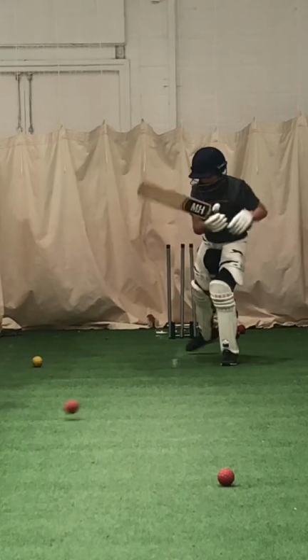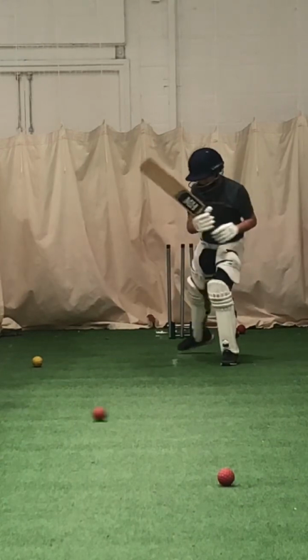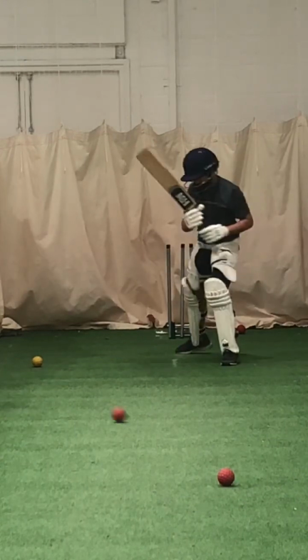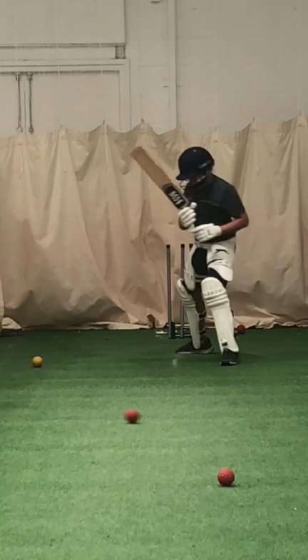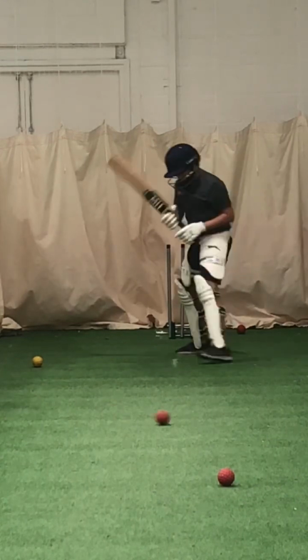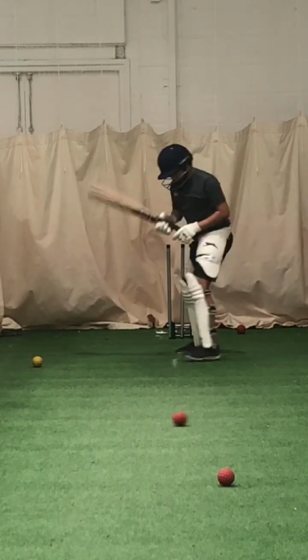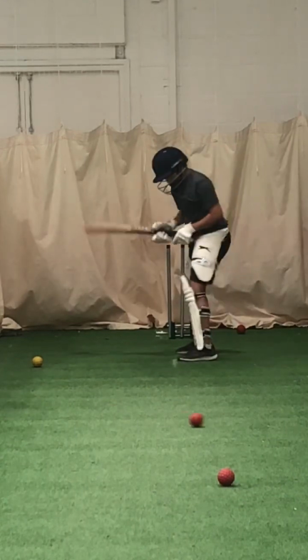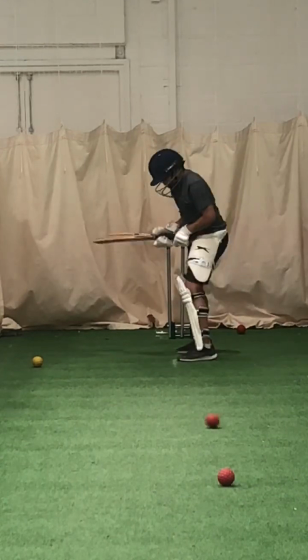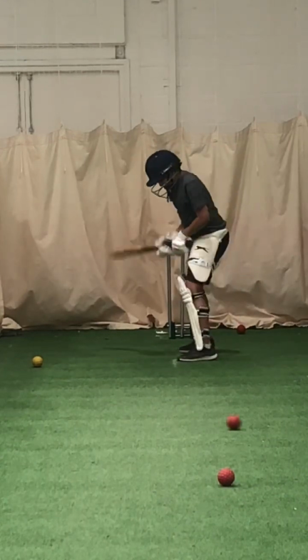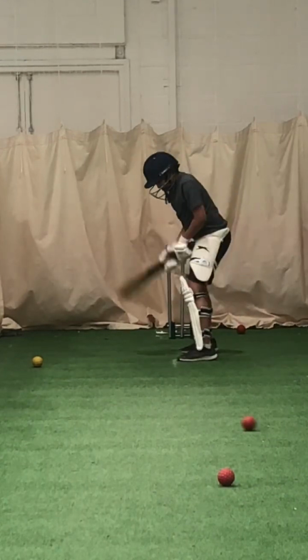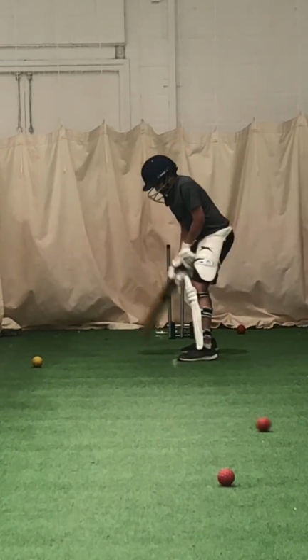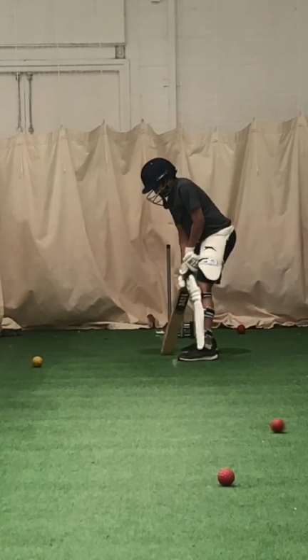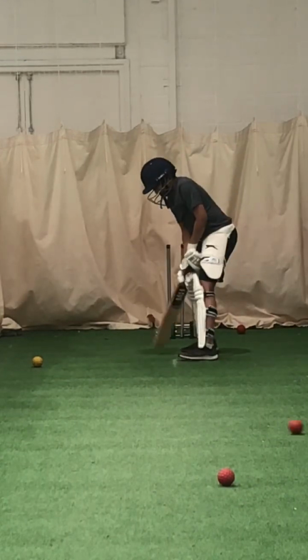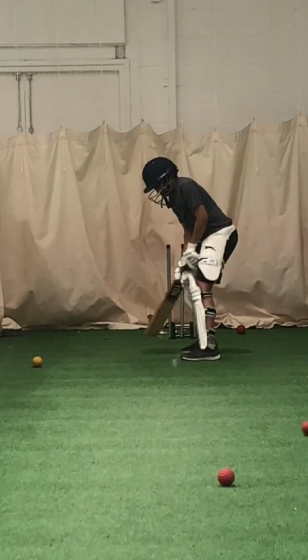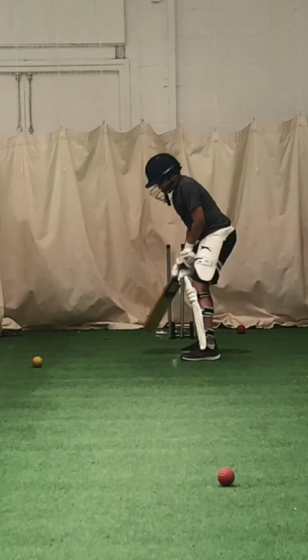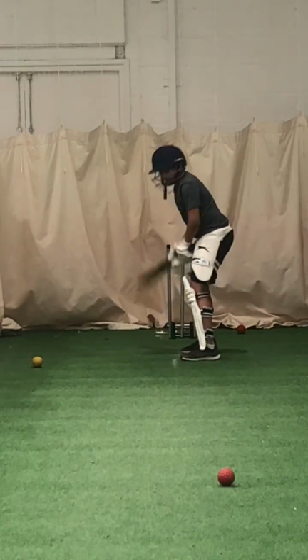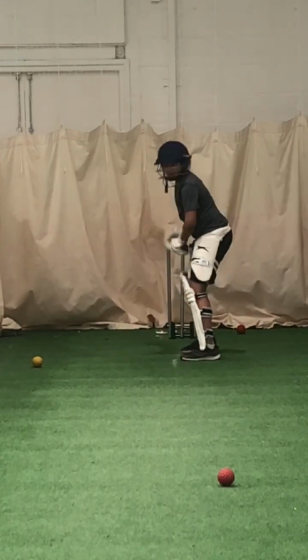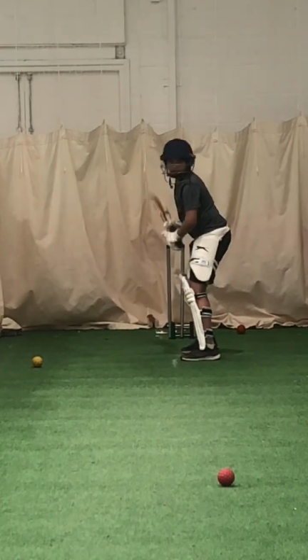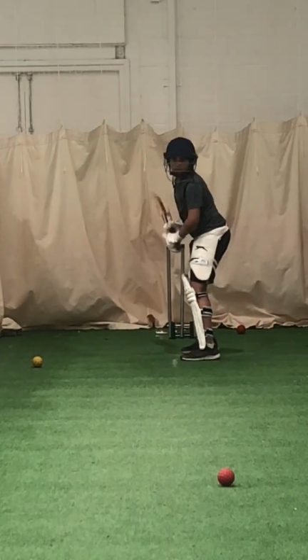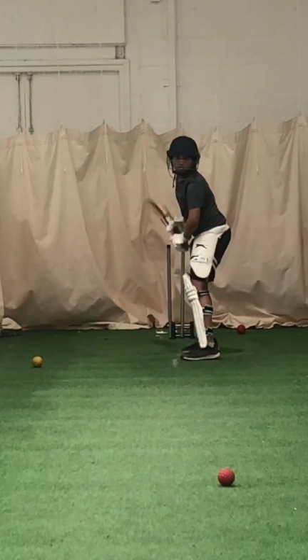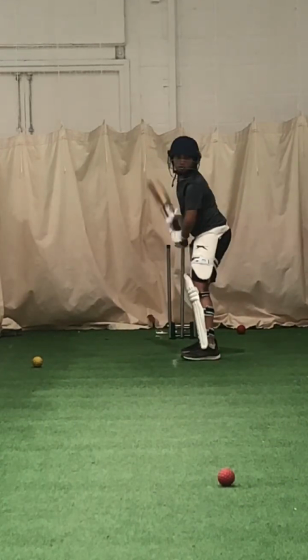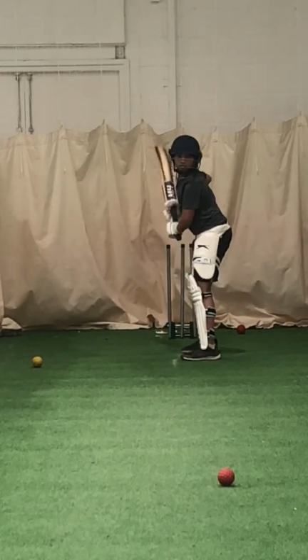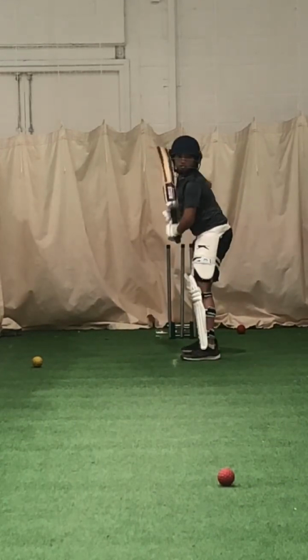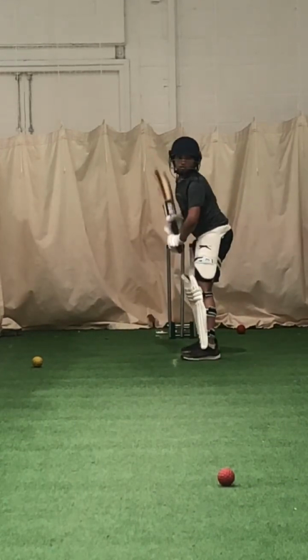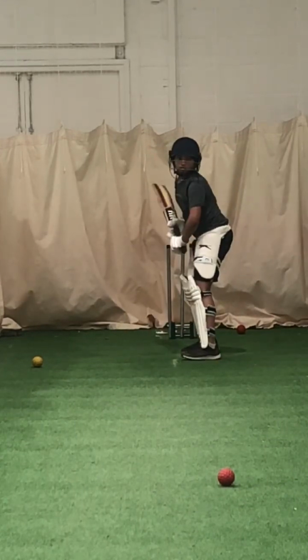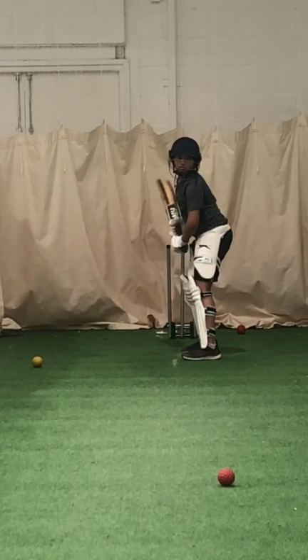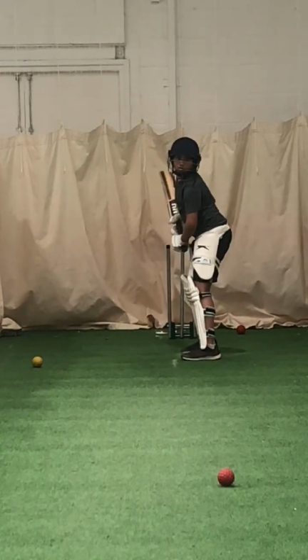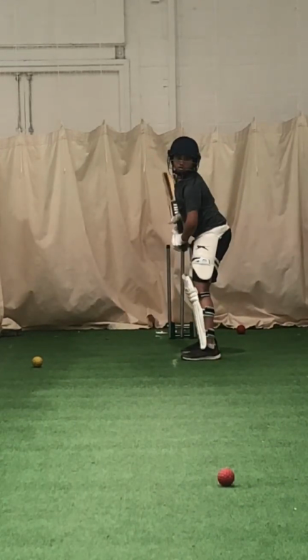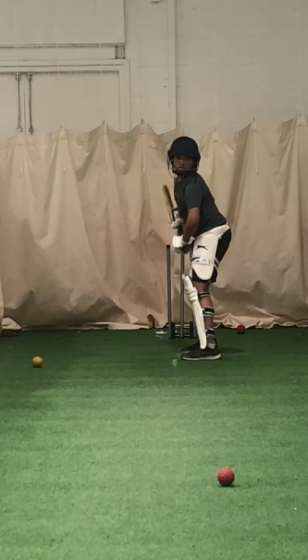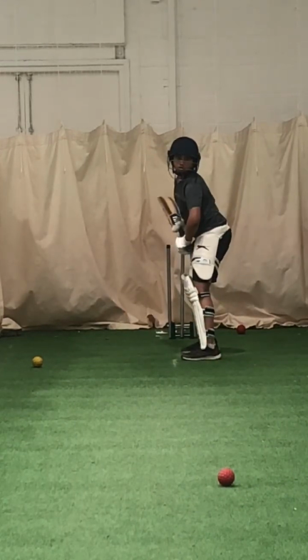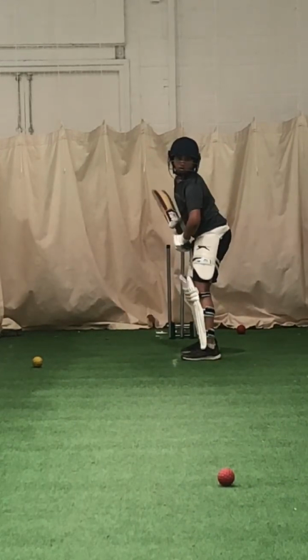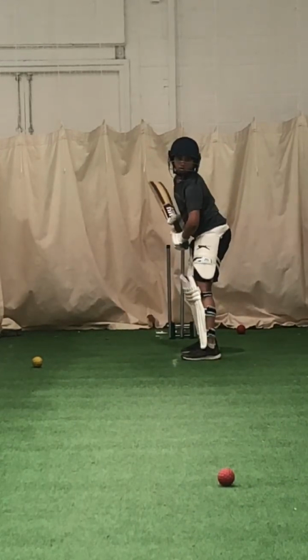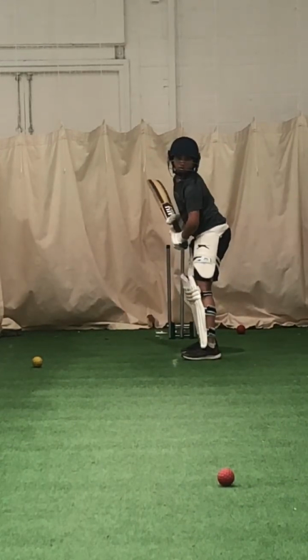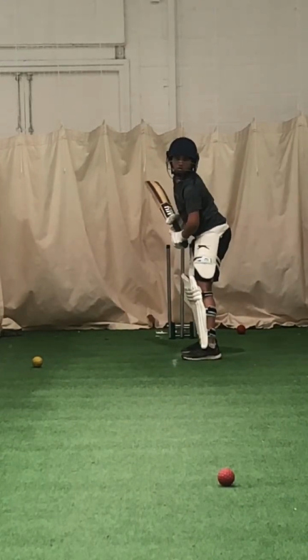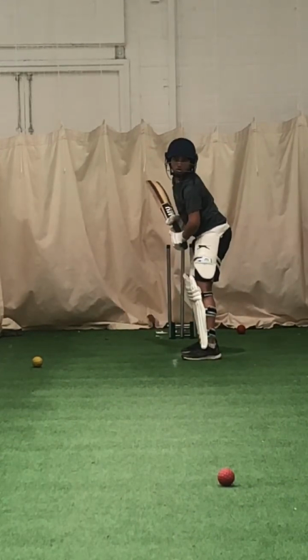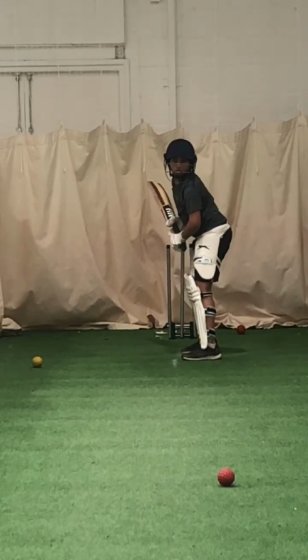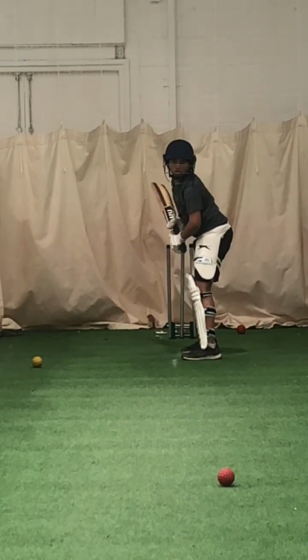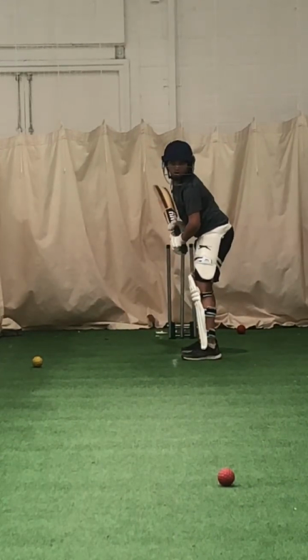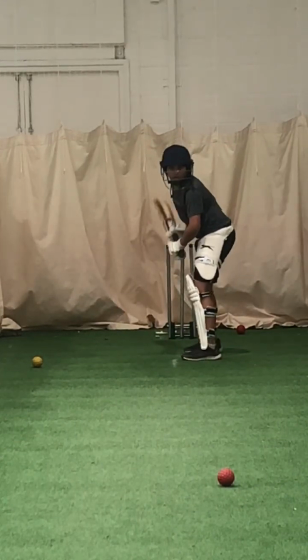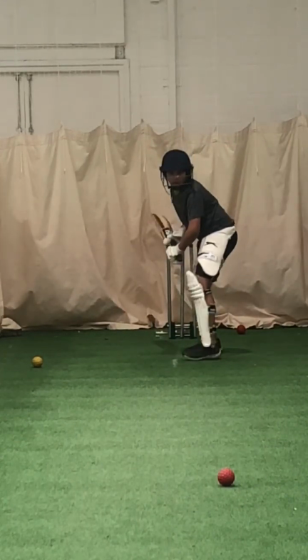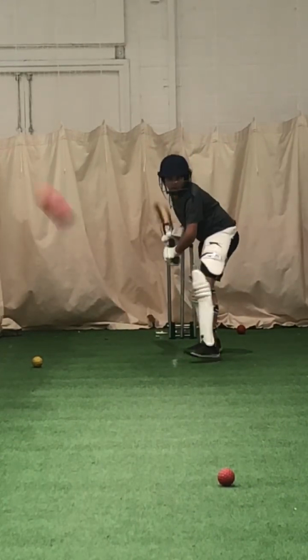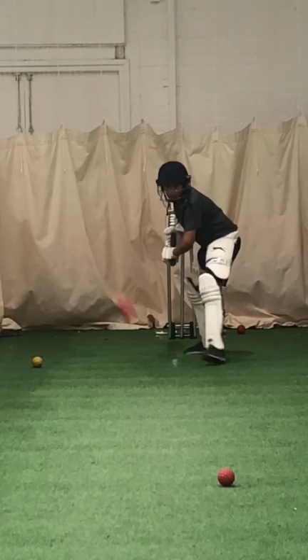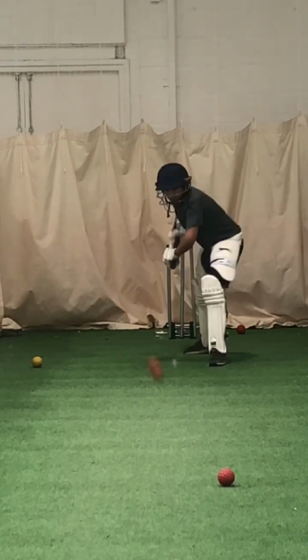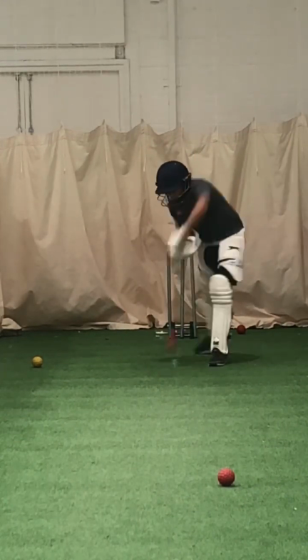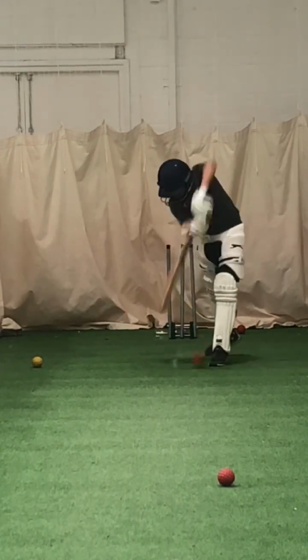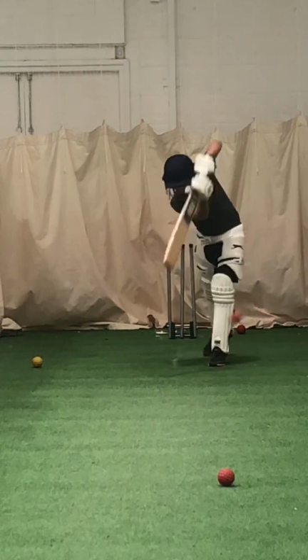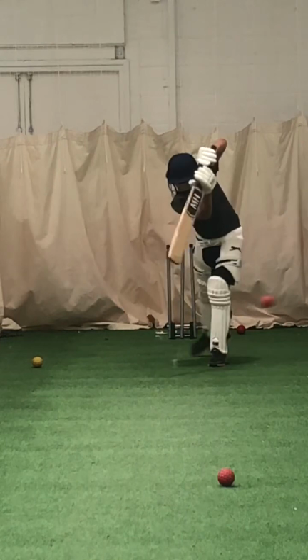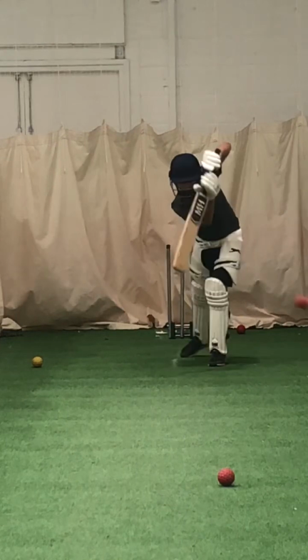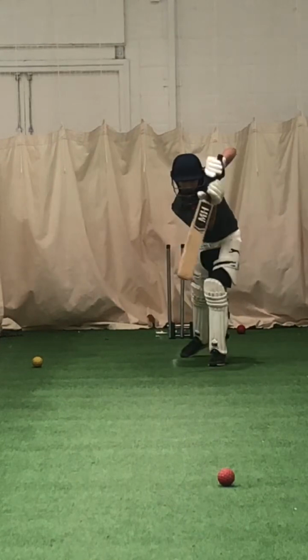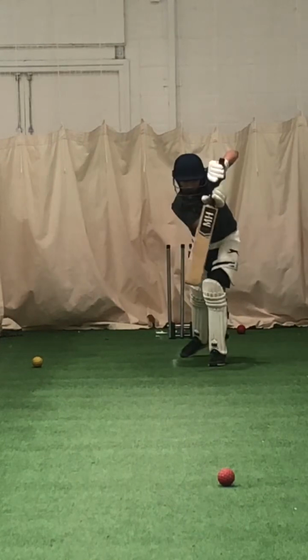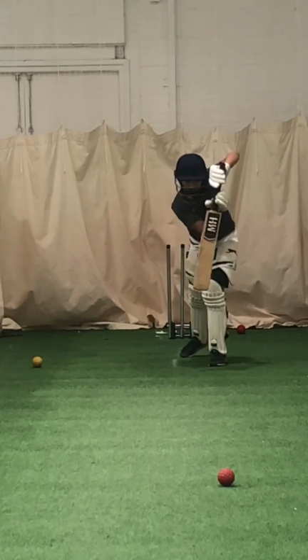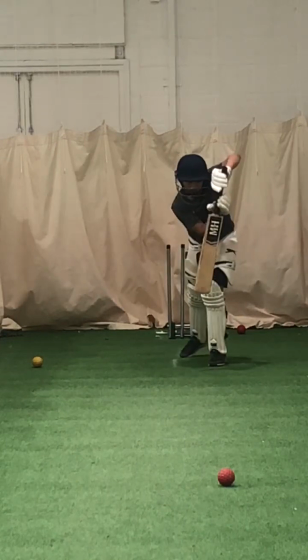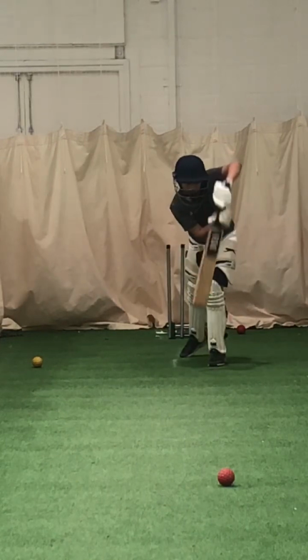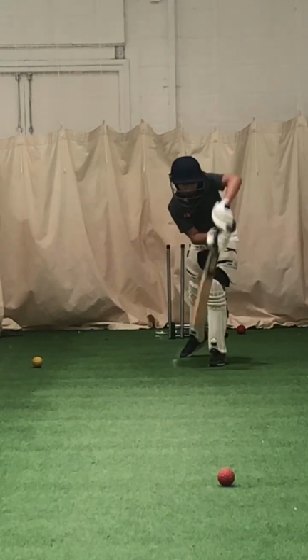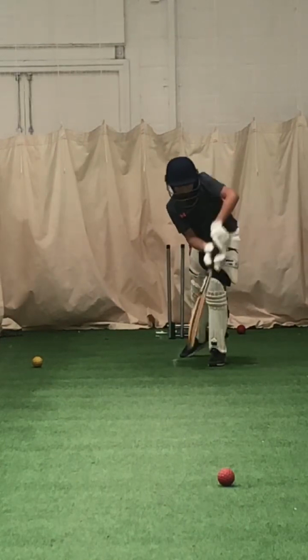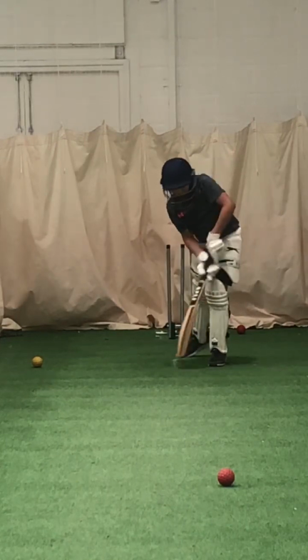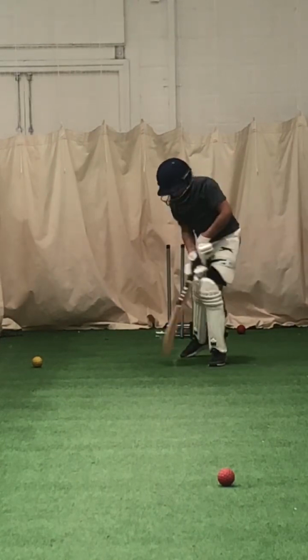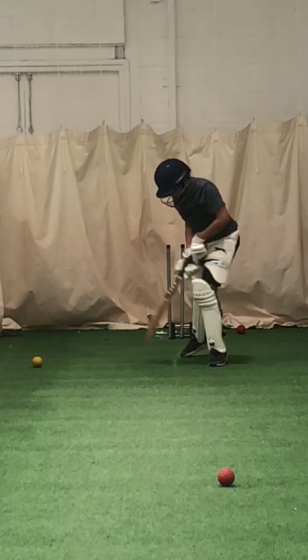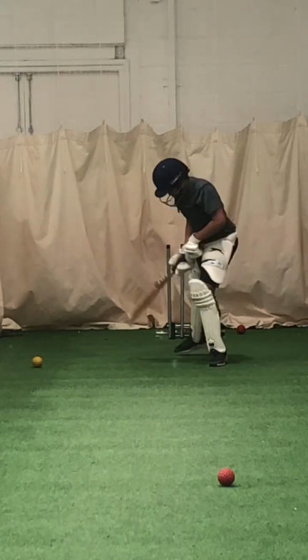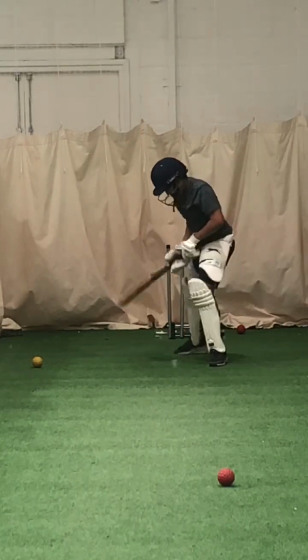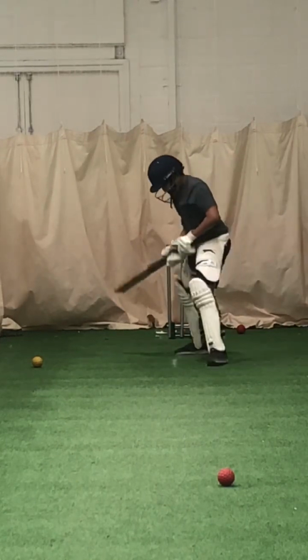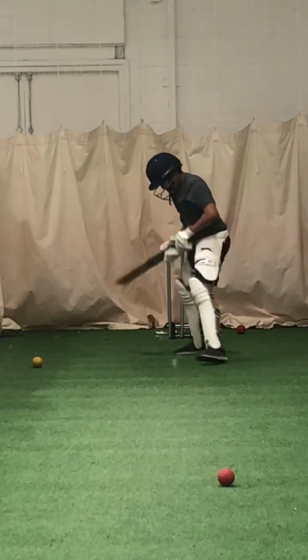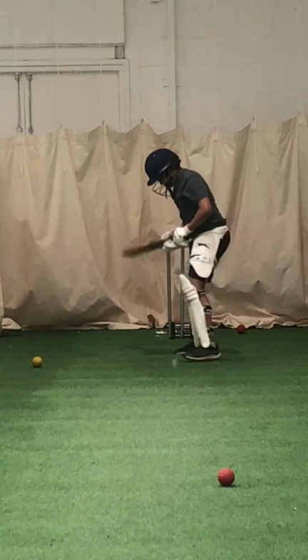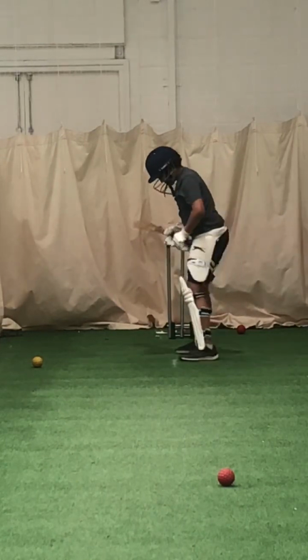Hold, stand still. Just watch the ball, Joel. Watch the ball. Get your left foot moving. Right, well watched.